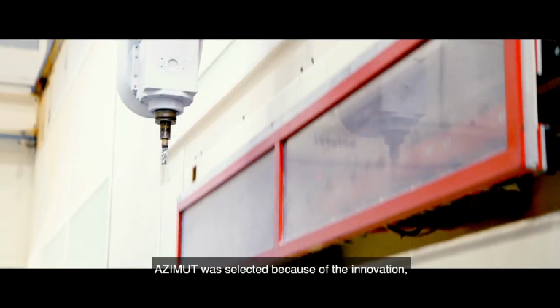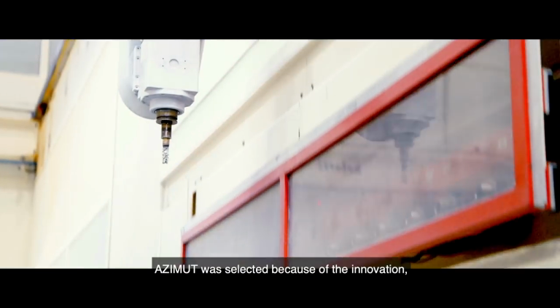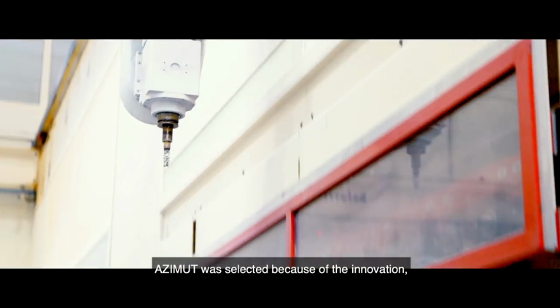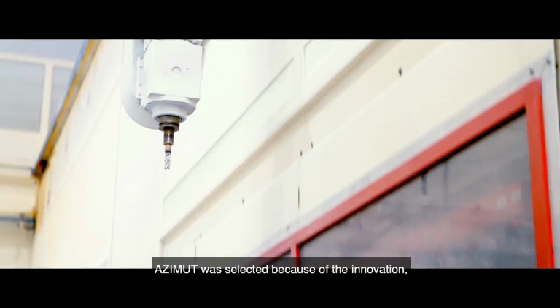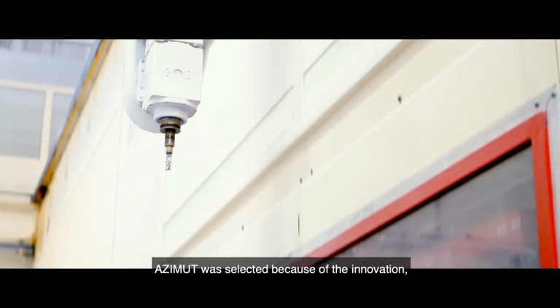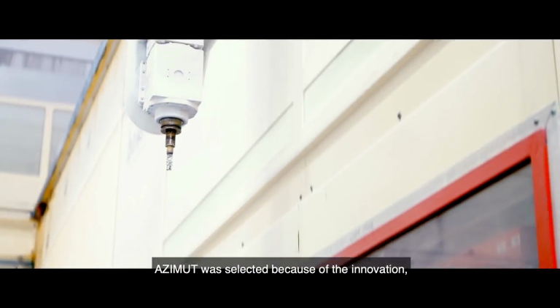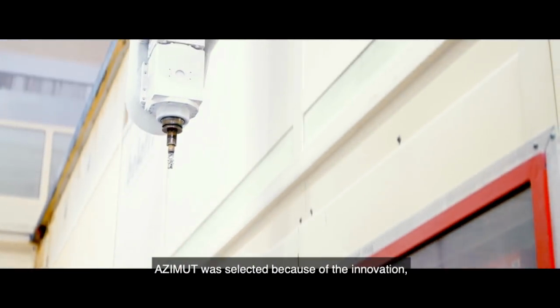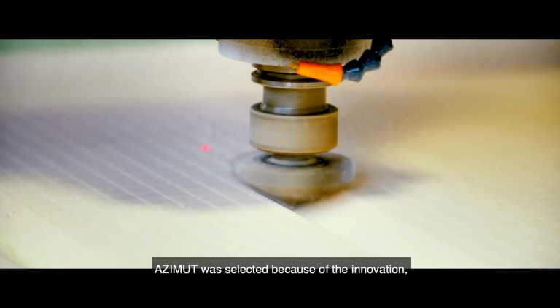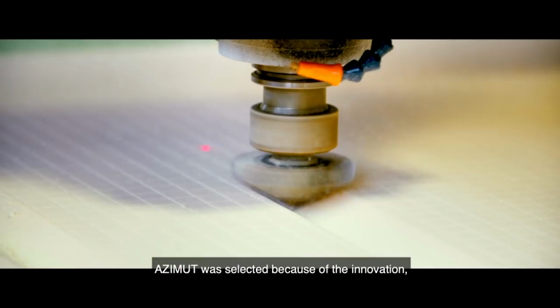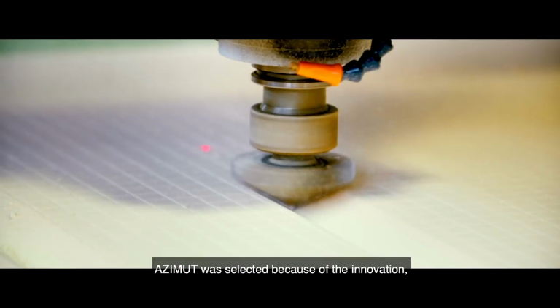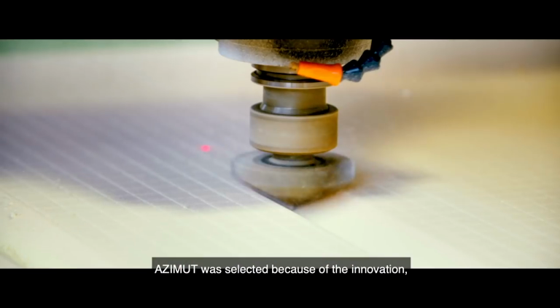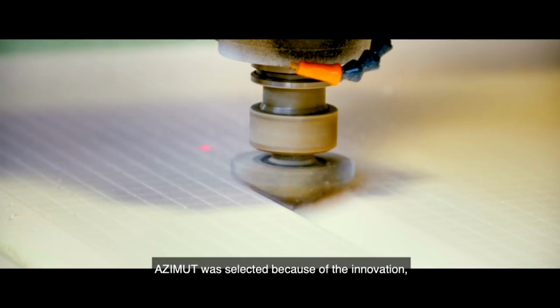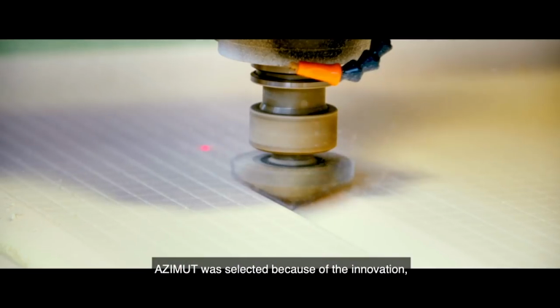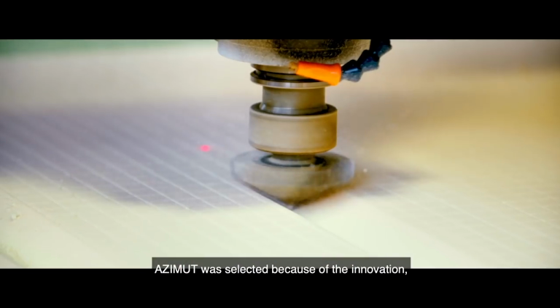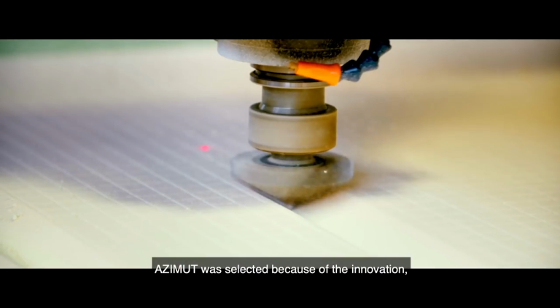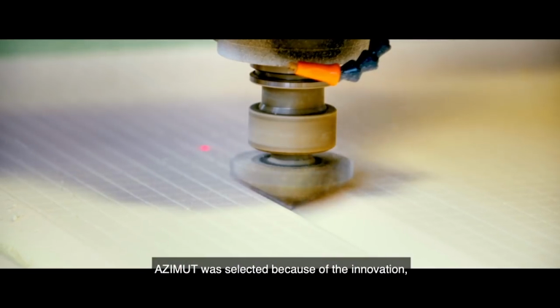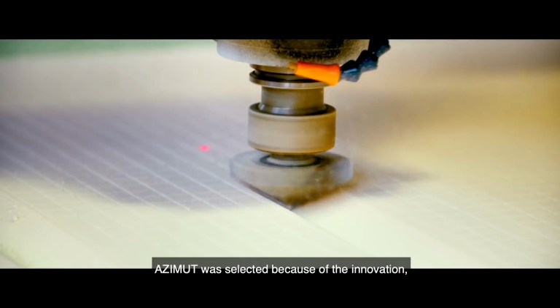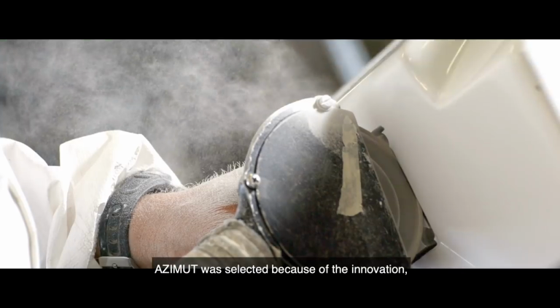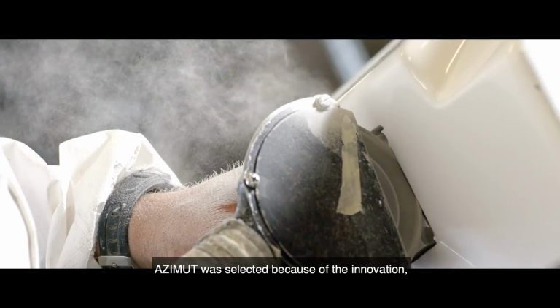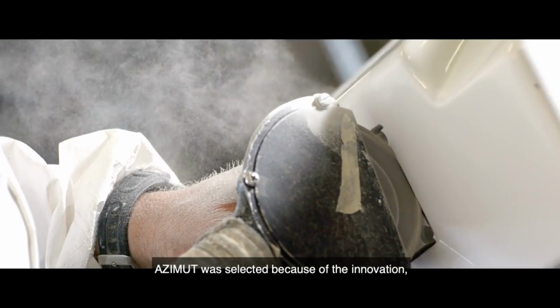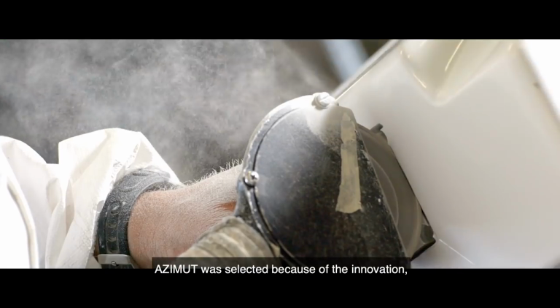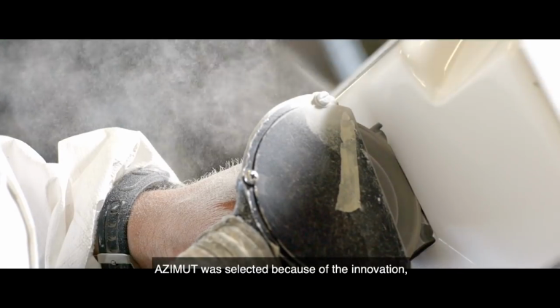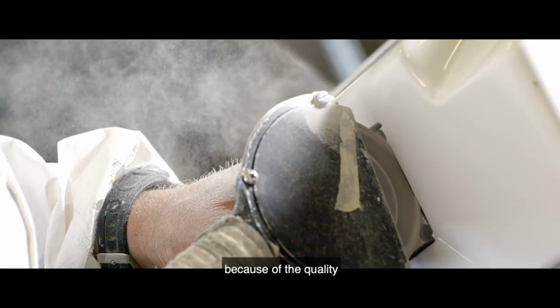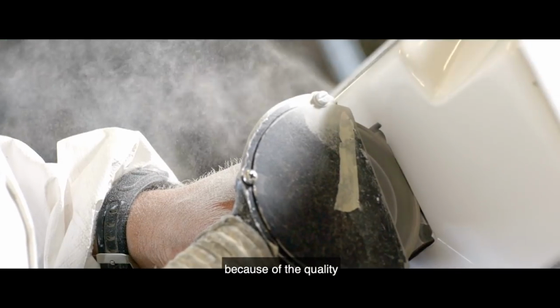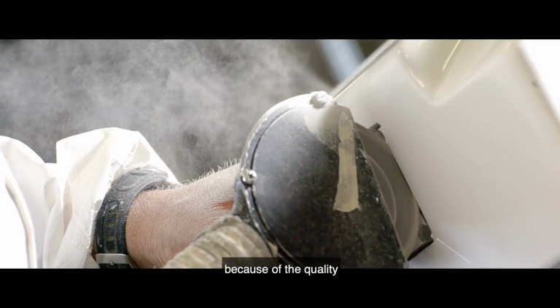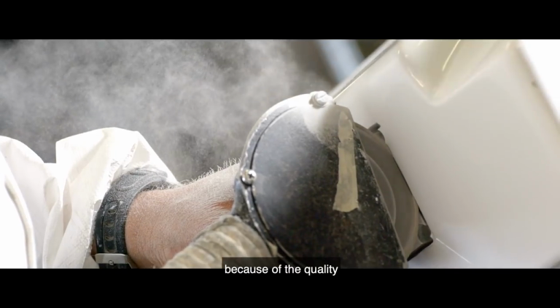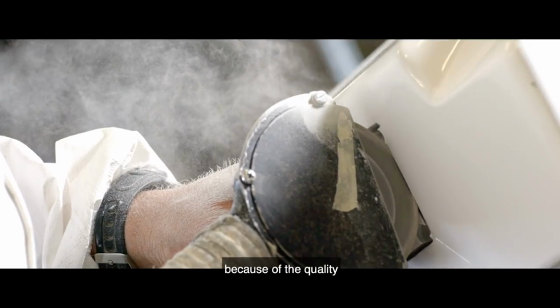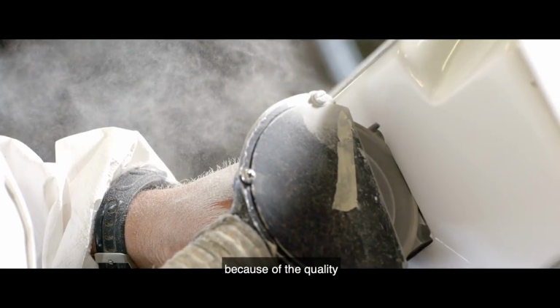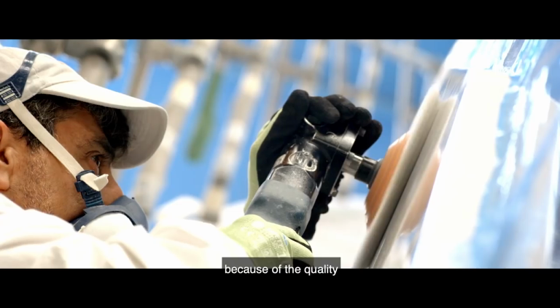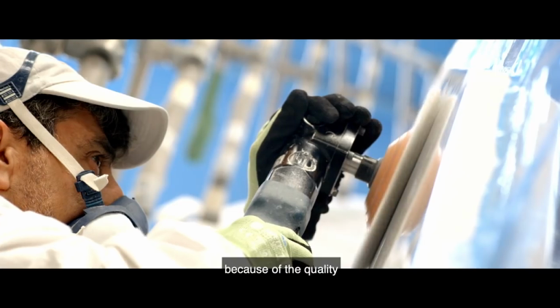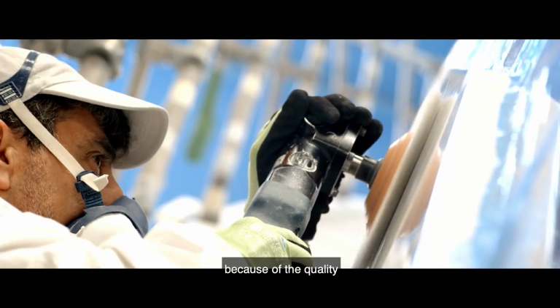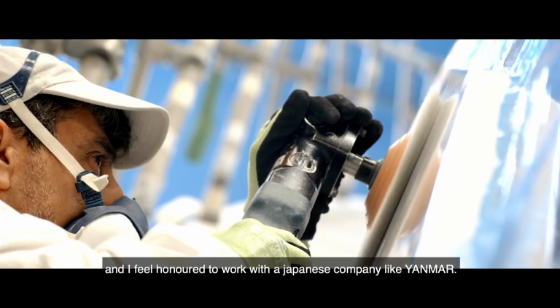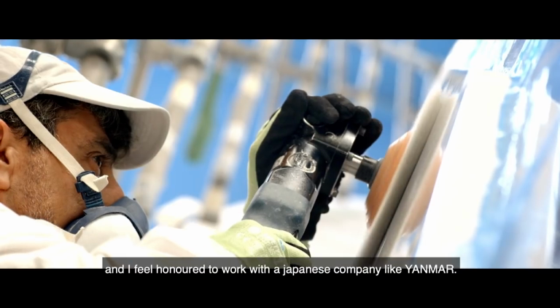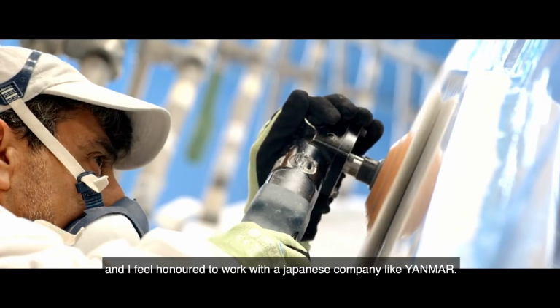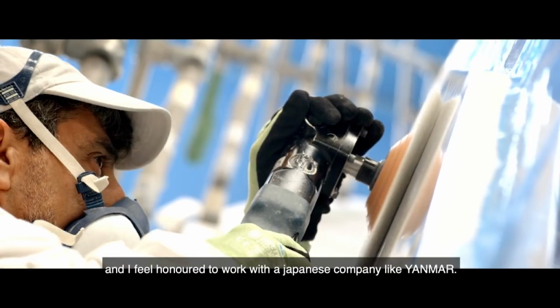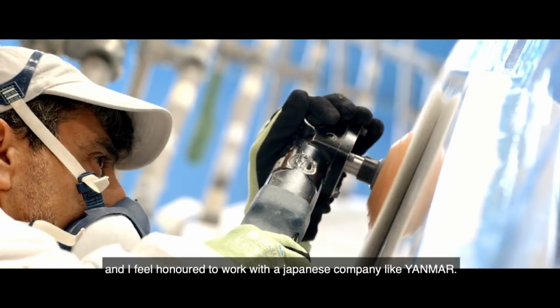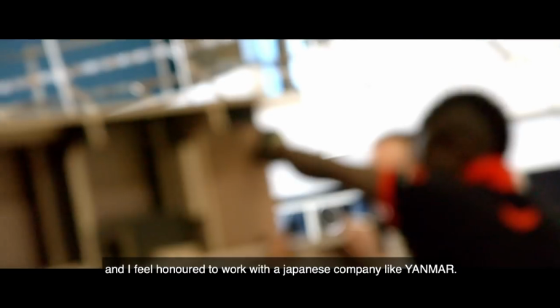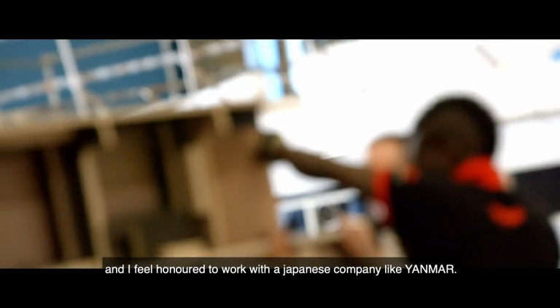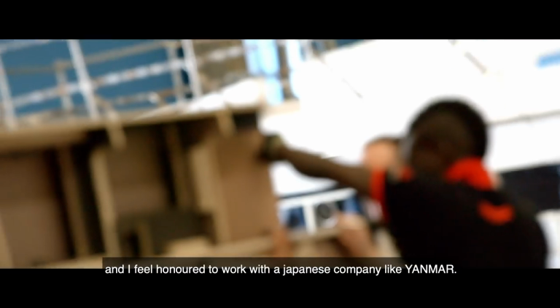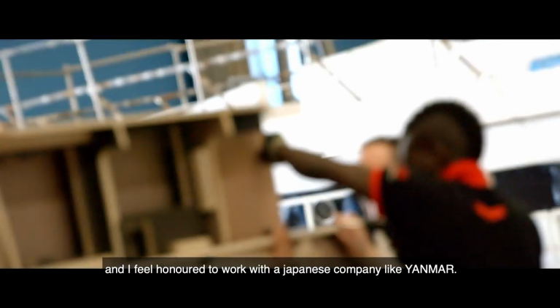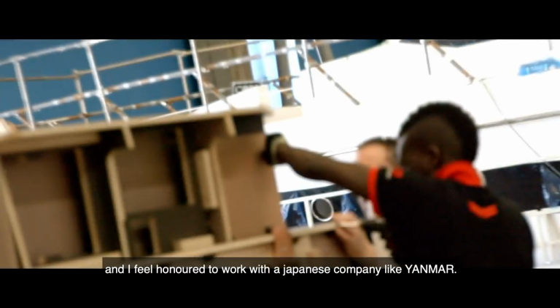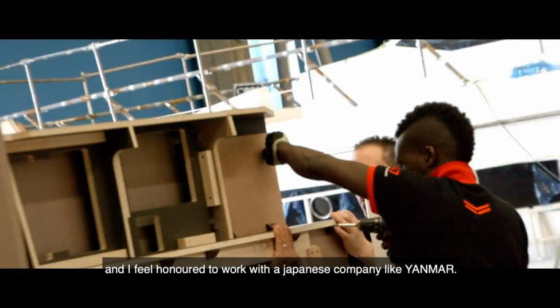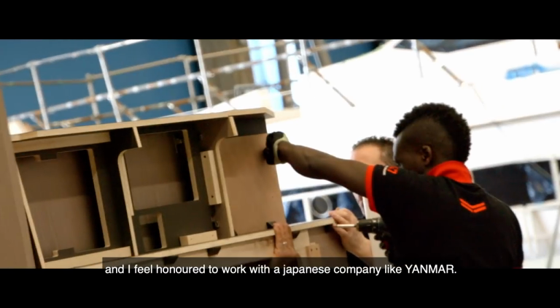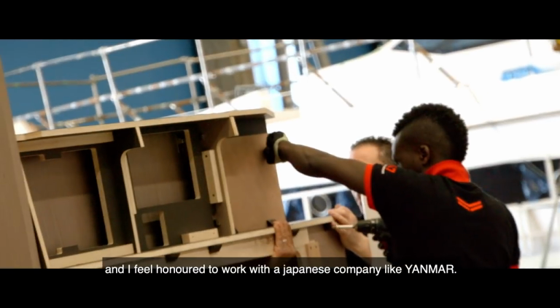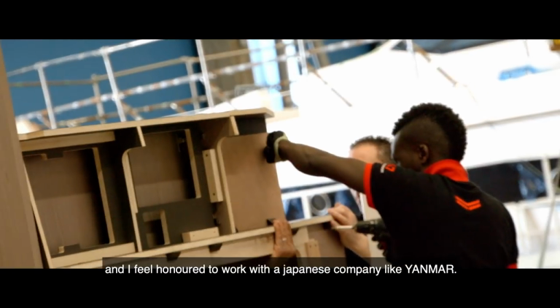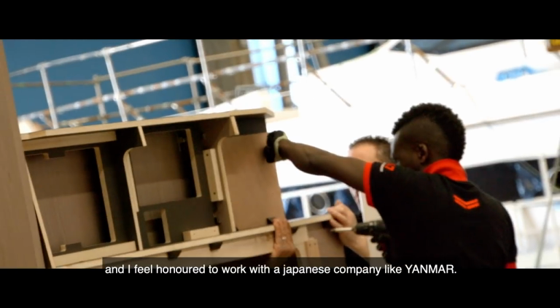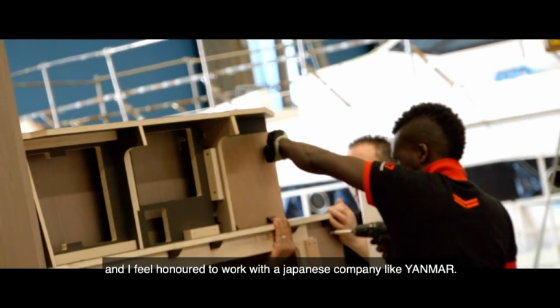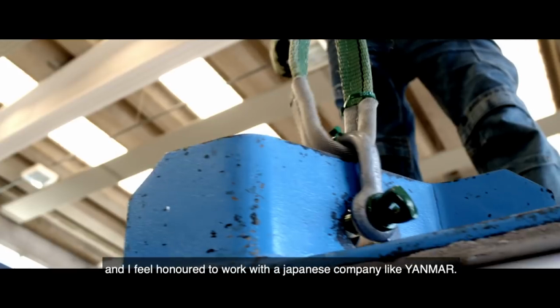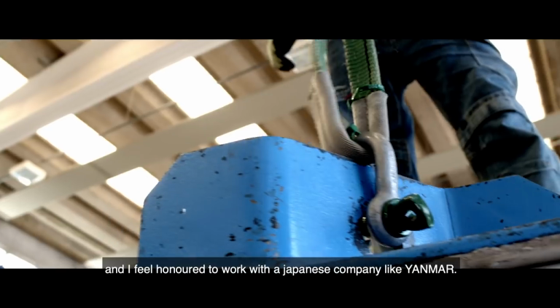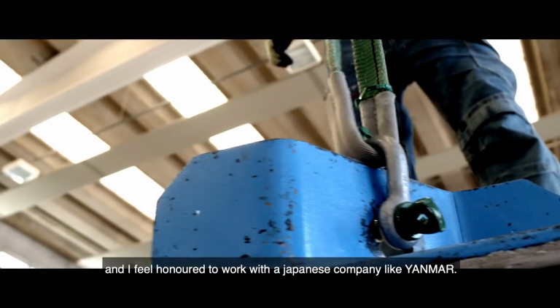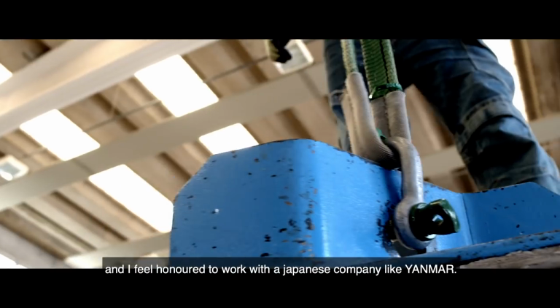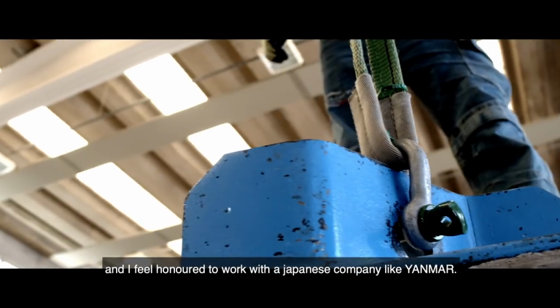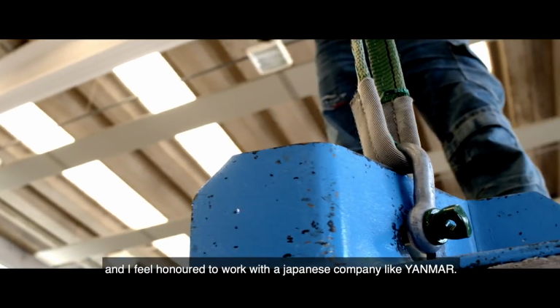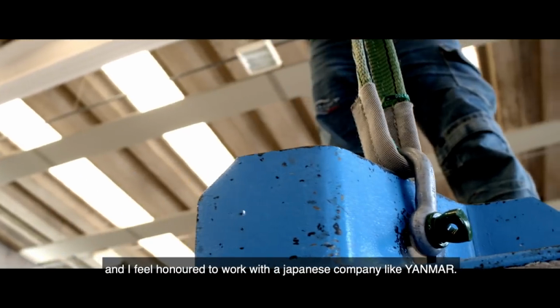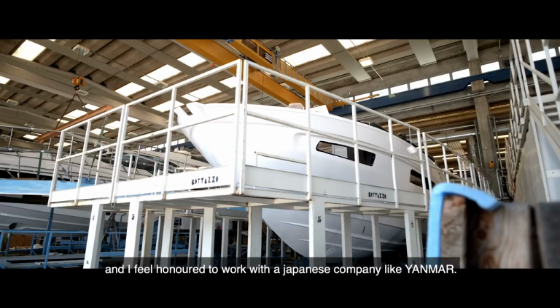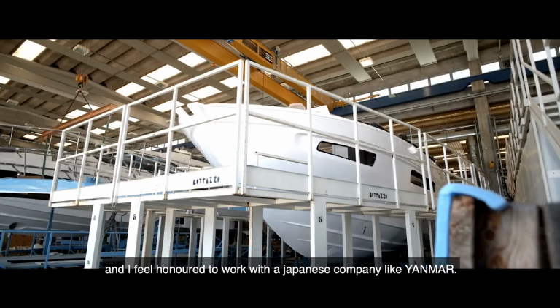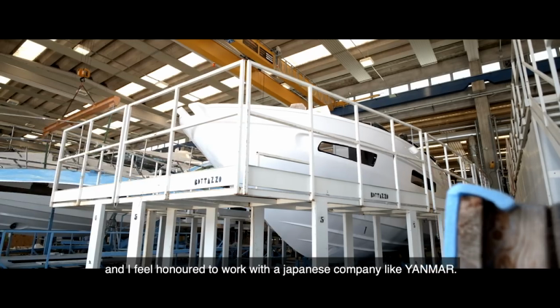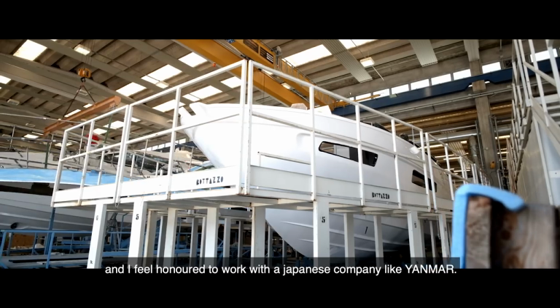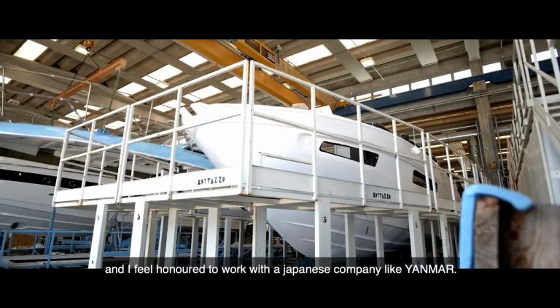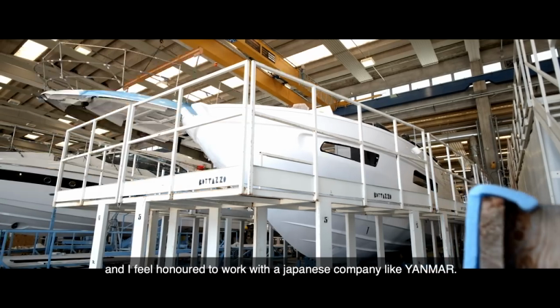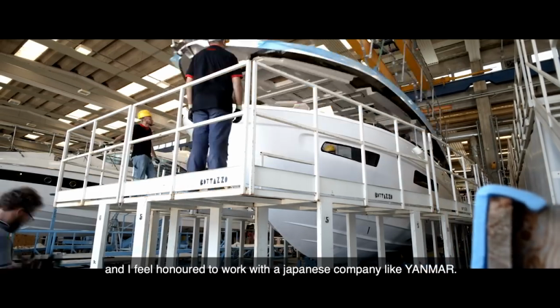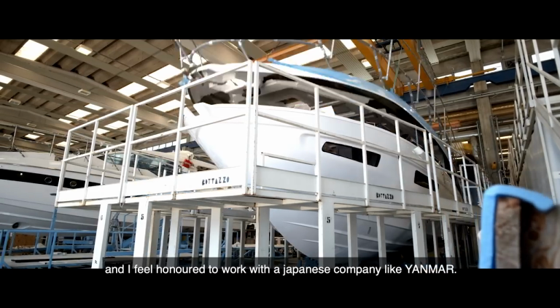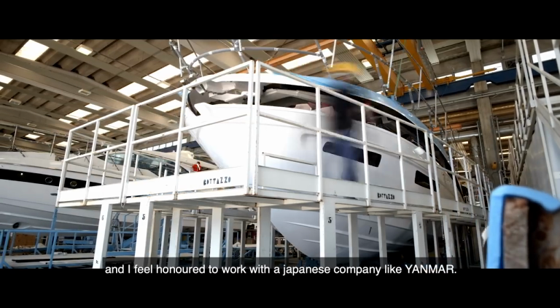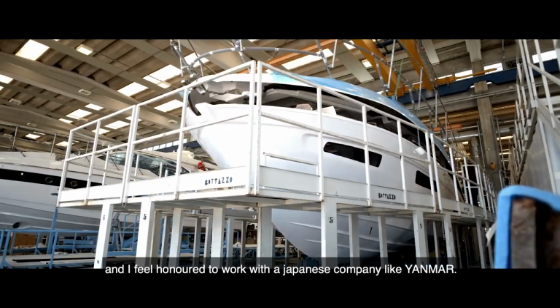Azimuth was selected because of the innovation, because of the quality, and I feel honored to work with a Japanese company like Yanmar.